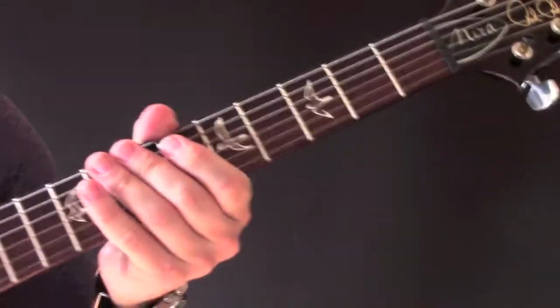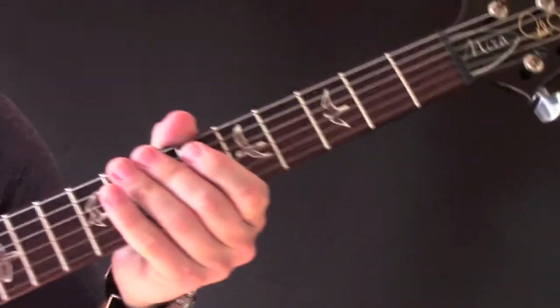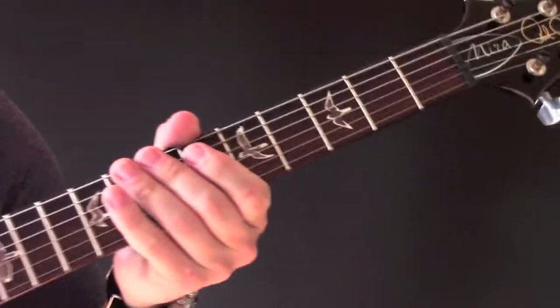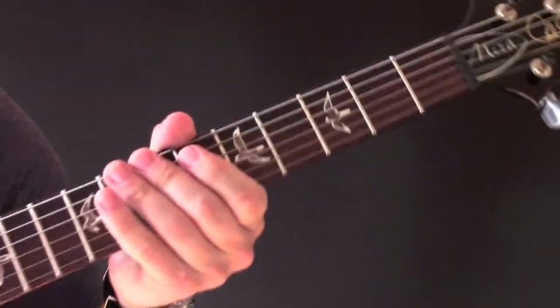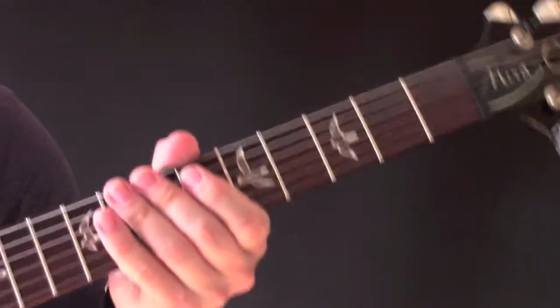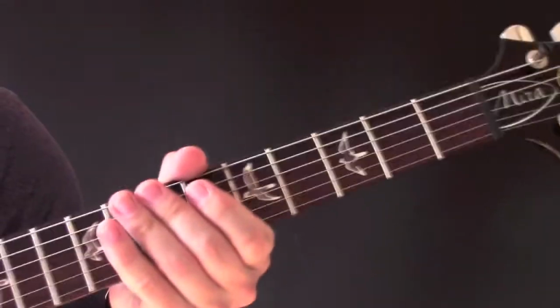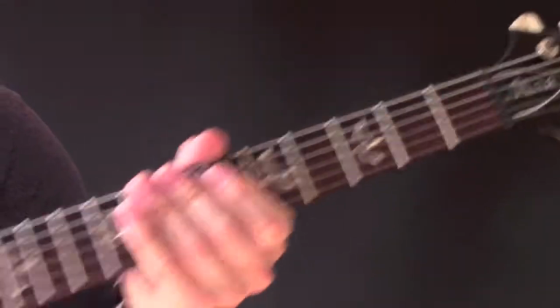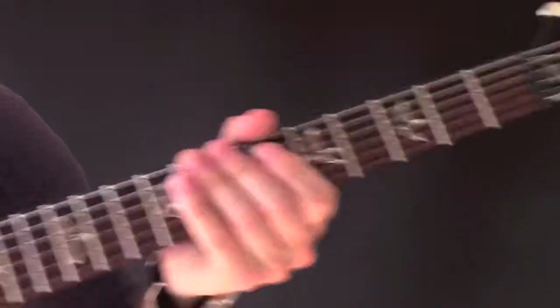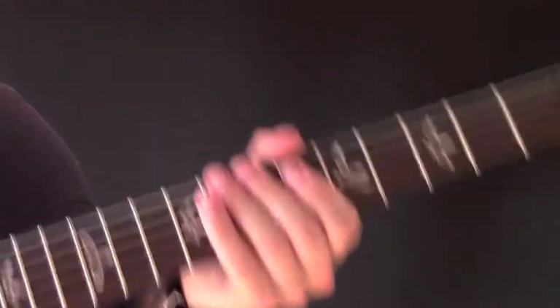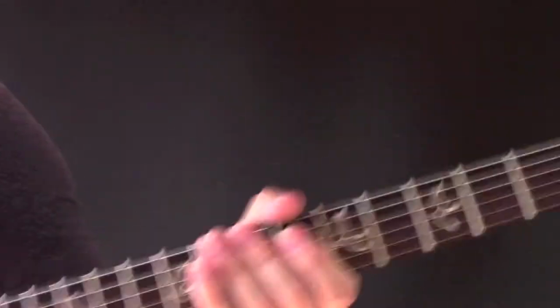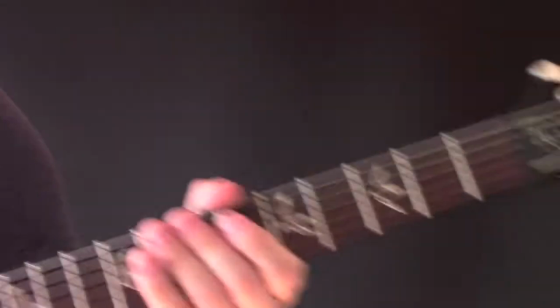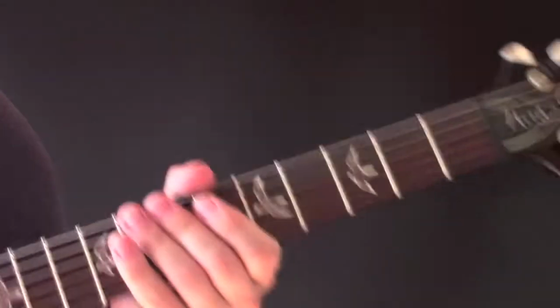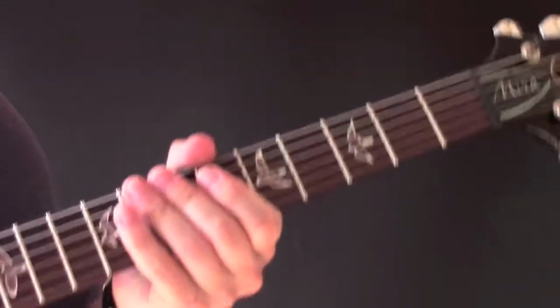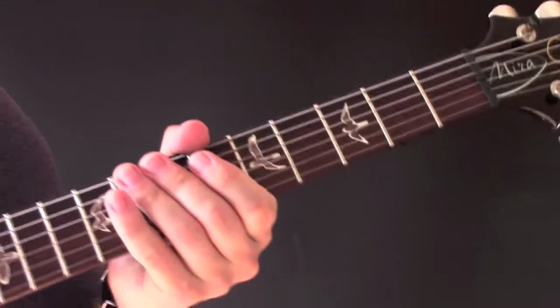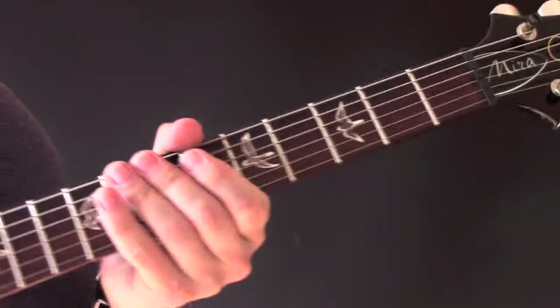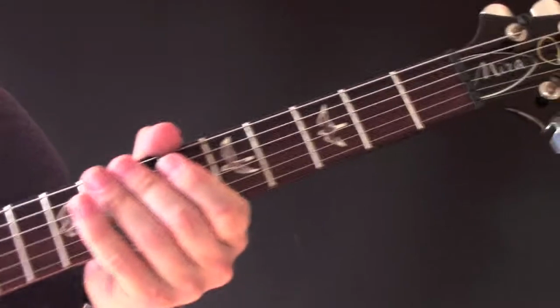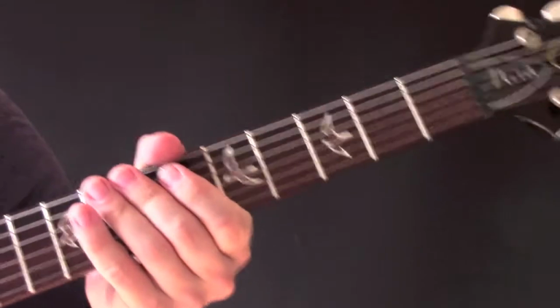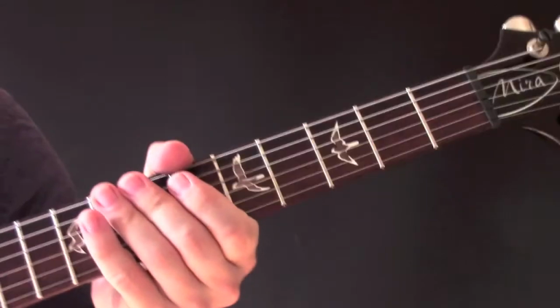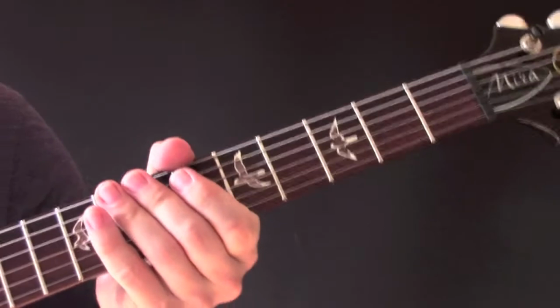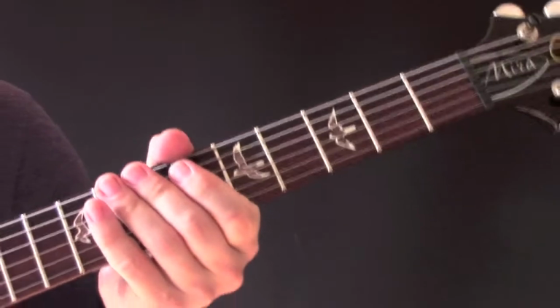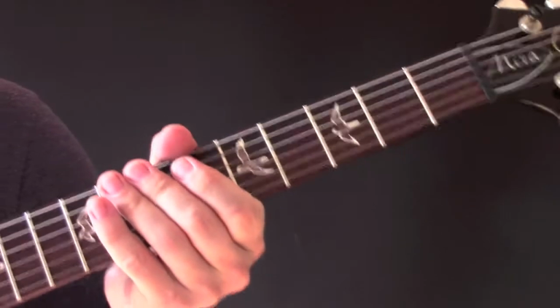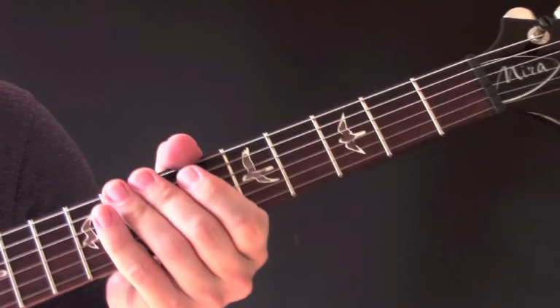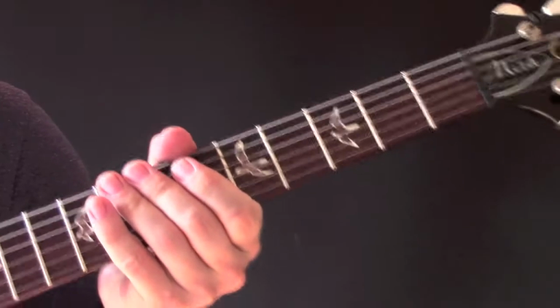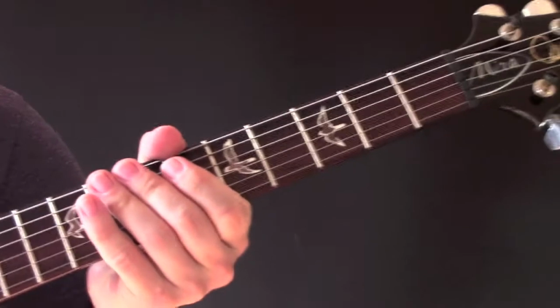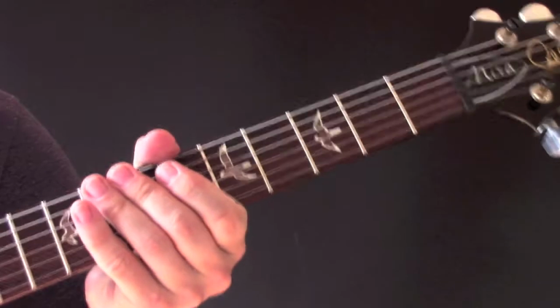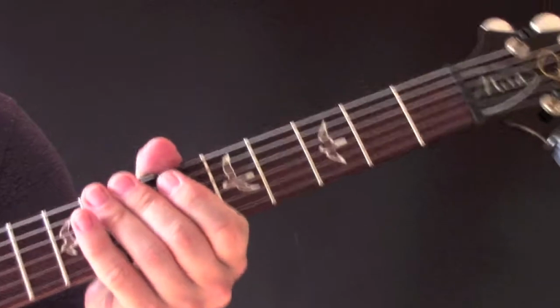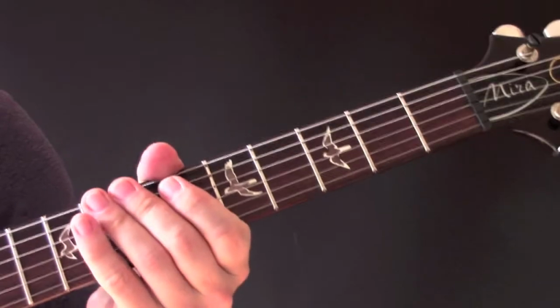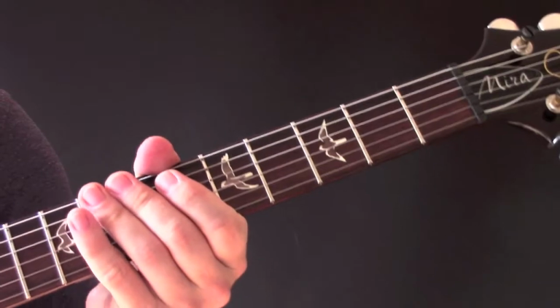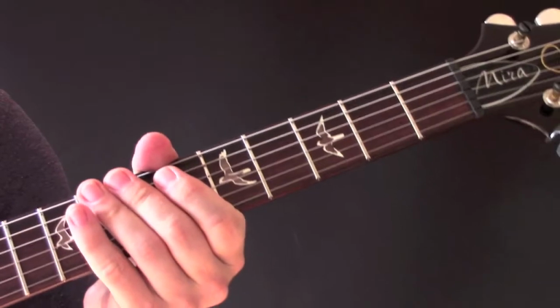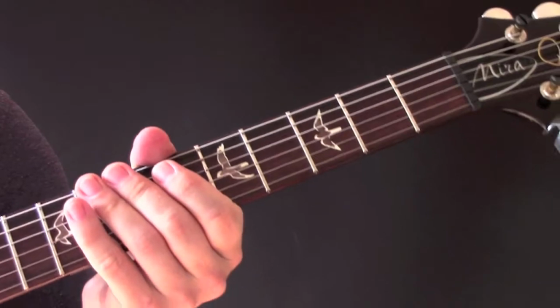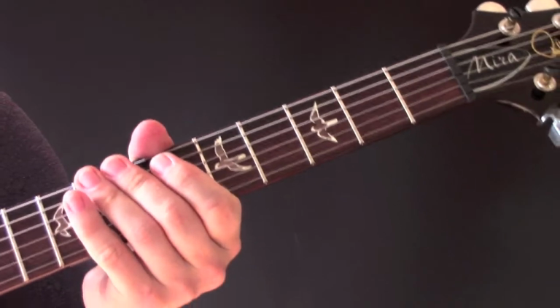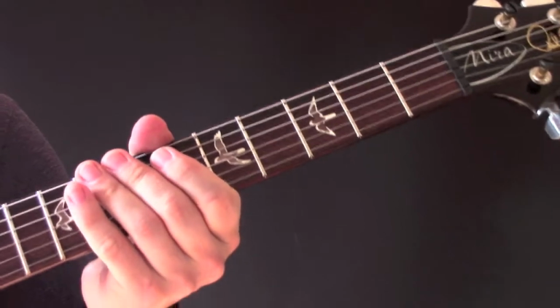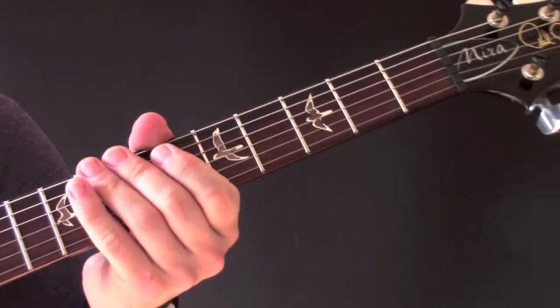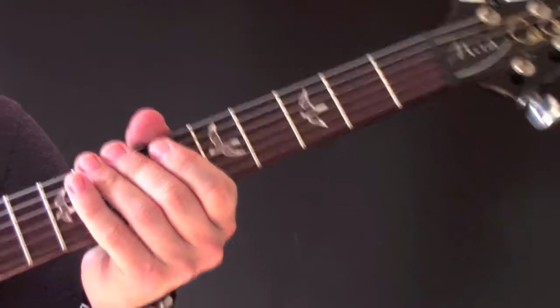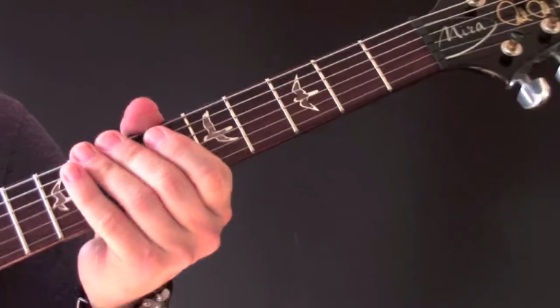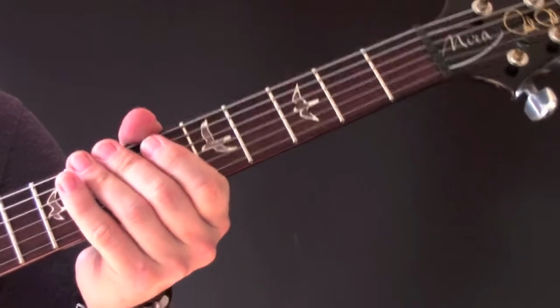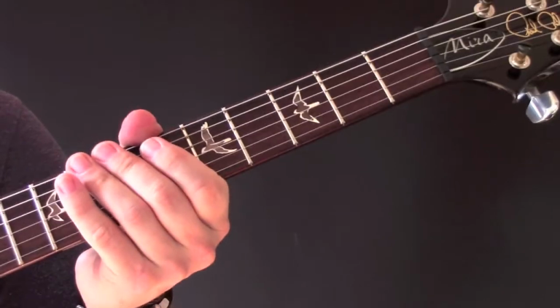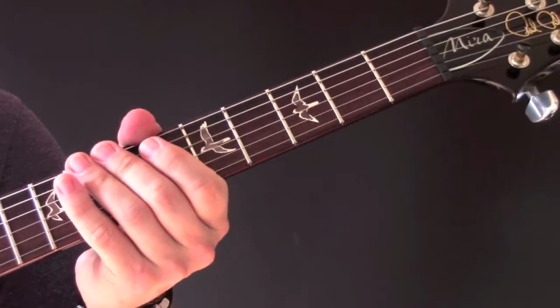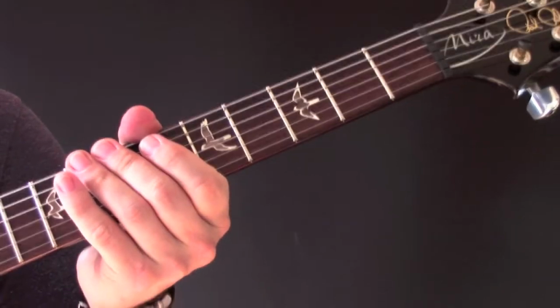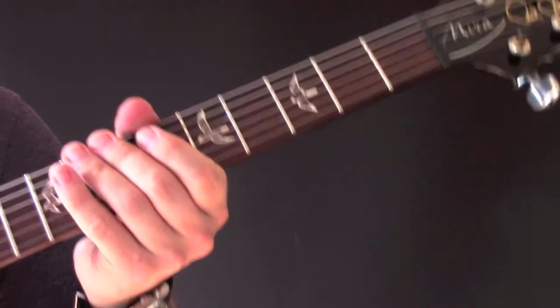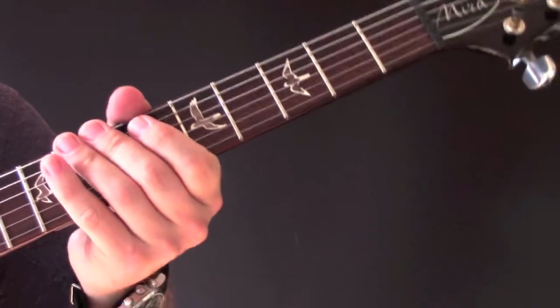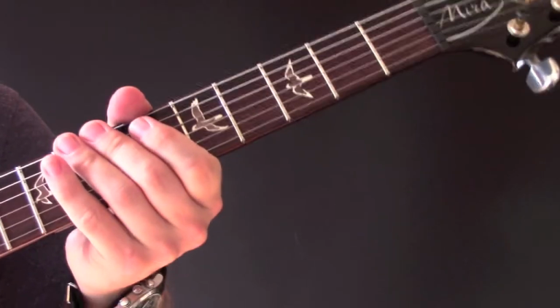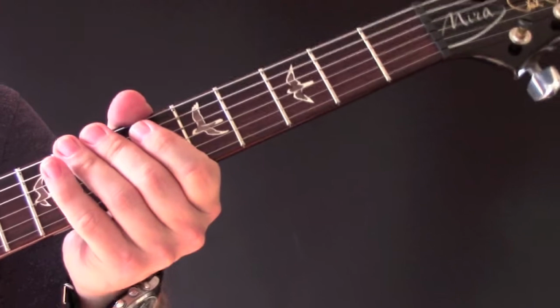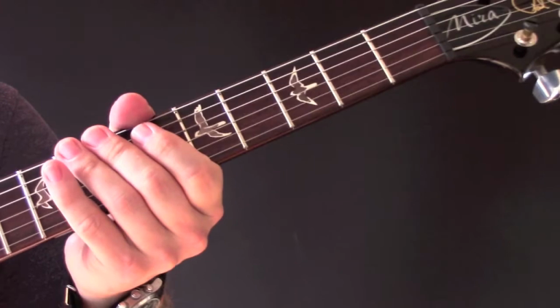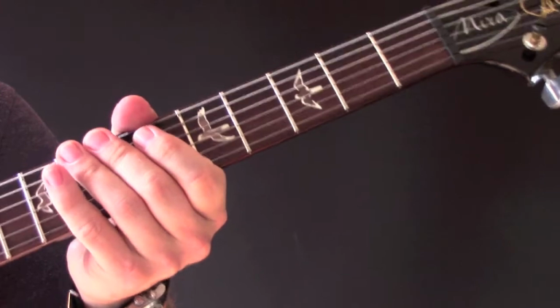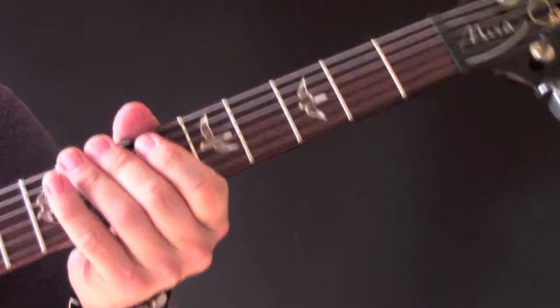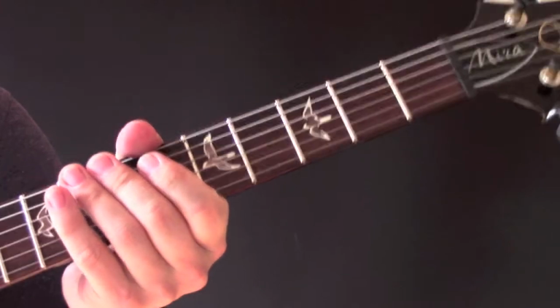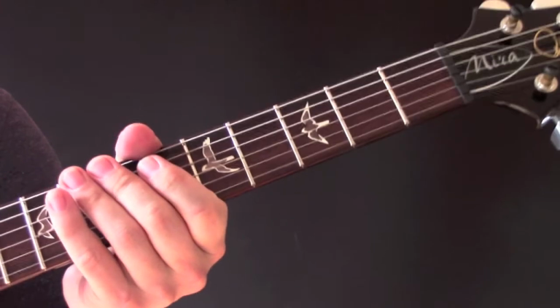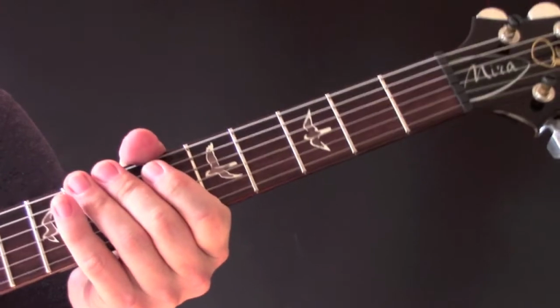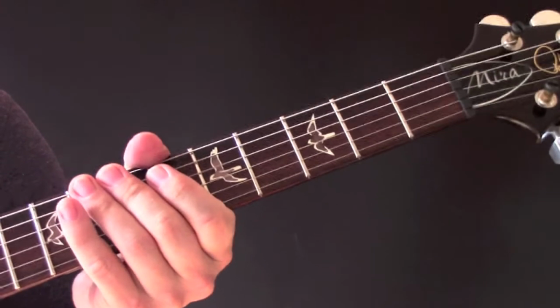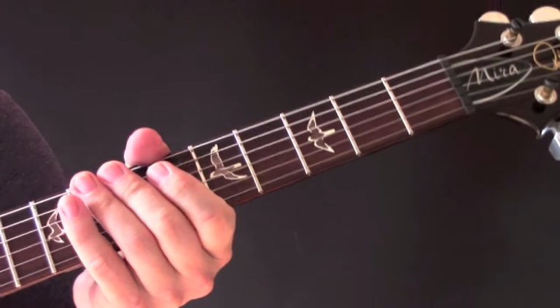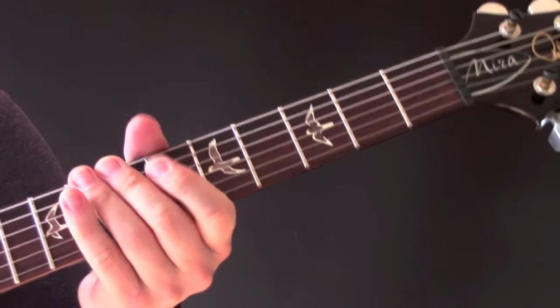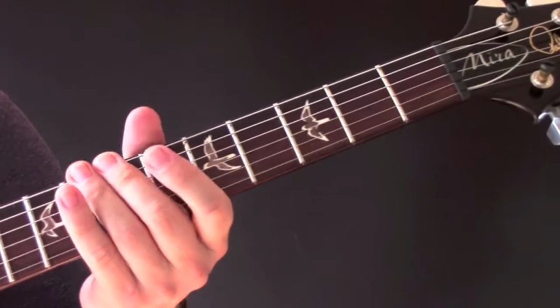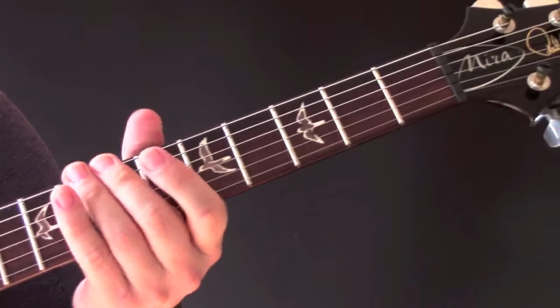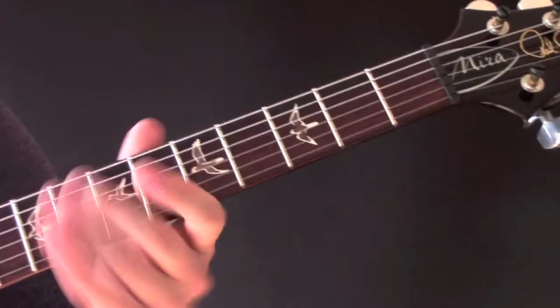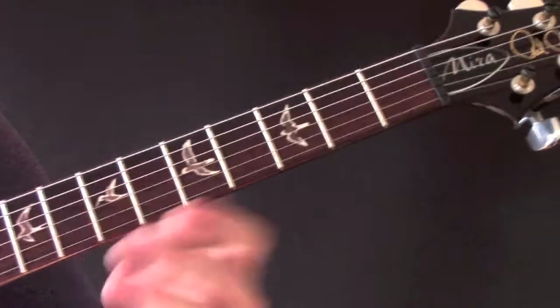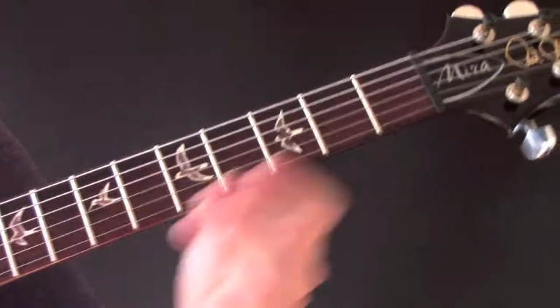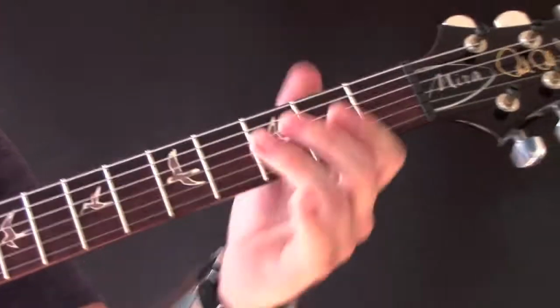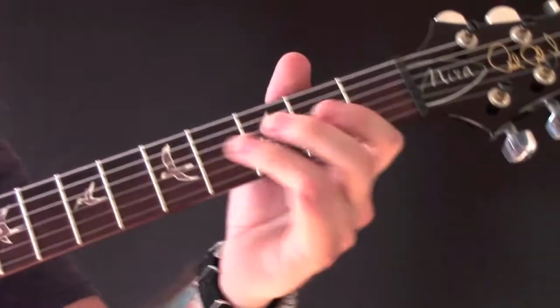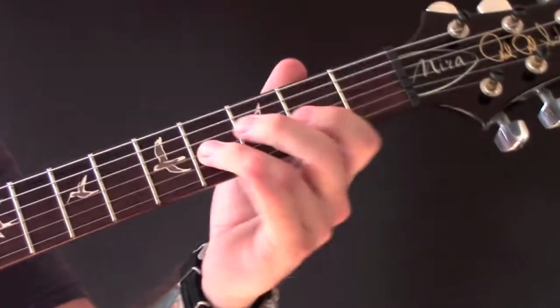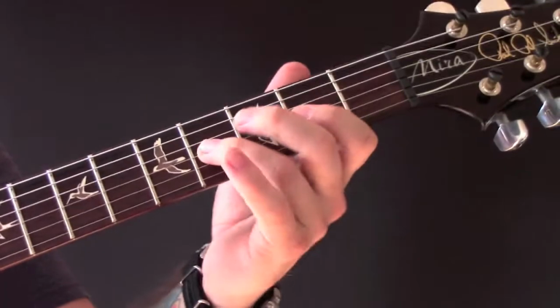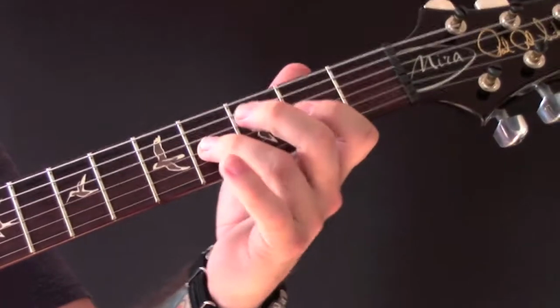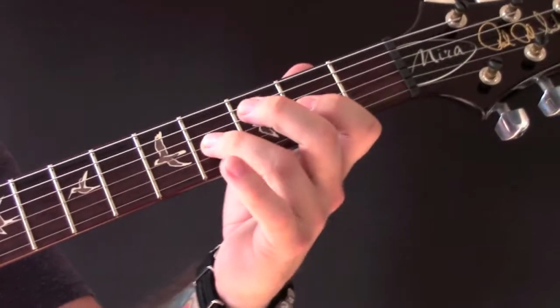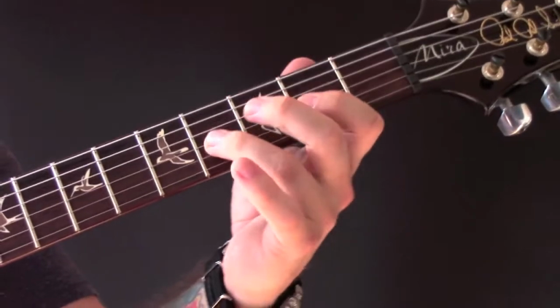Perhaps Vampires Is a Bit Strong, Yeah? by the Arctic Monkeys. So standard tuning, let me start off with this.